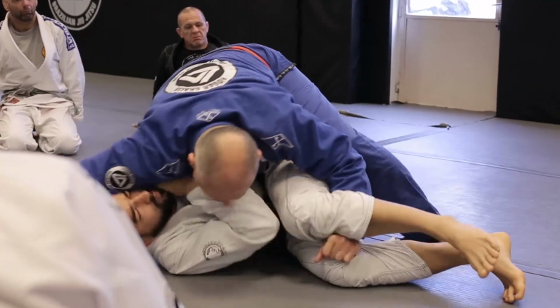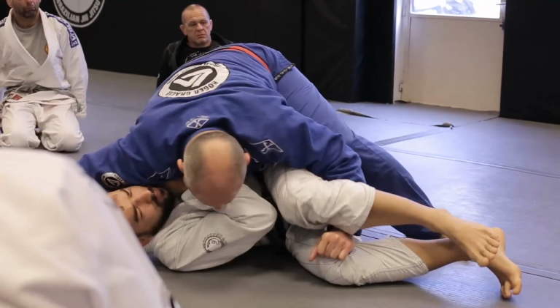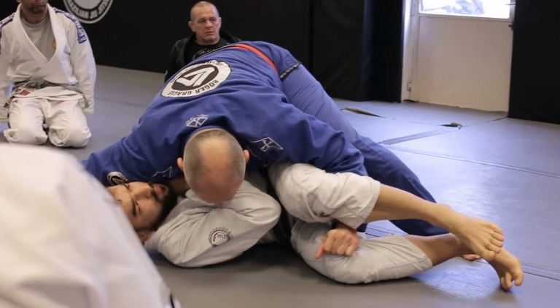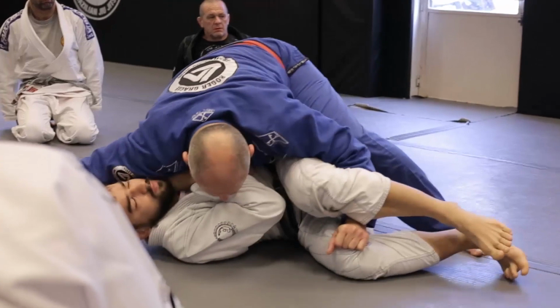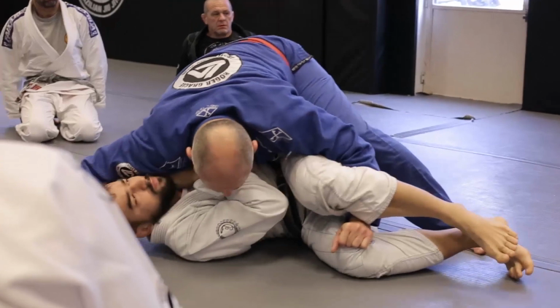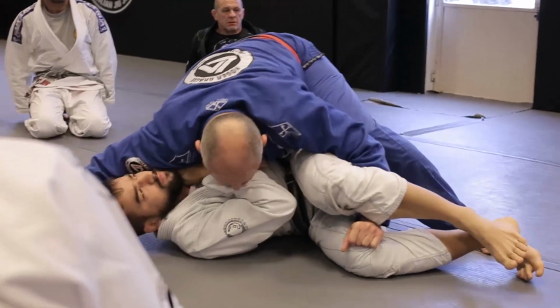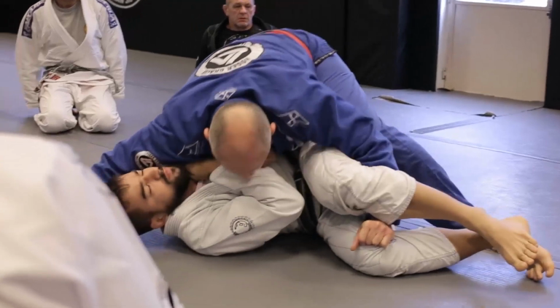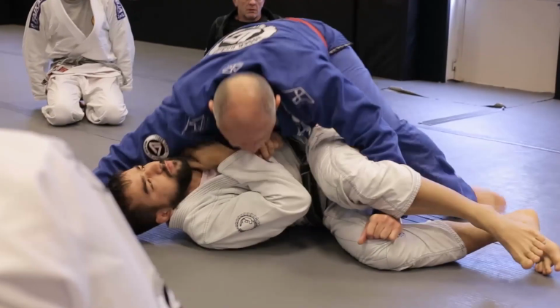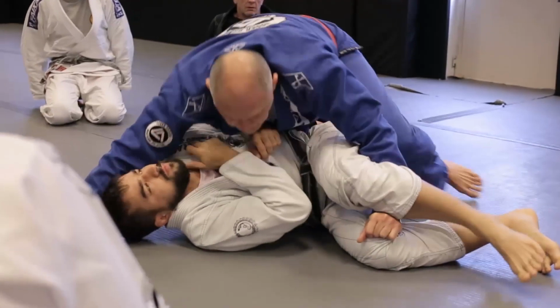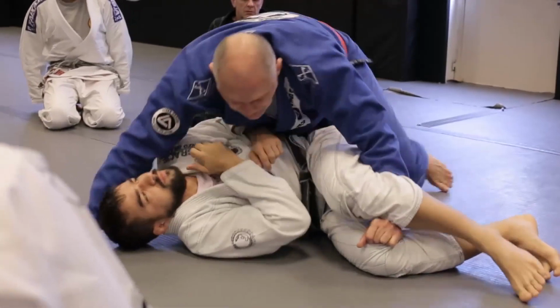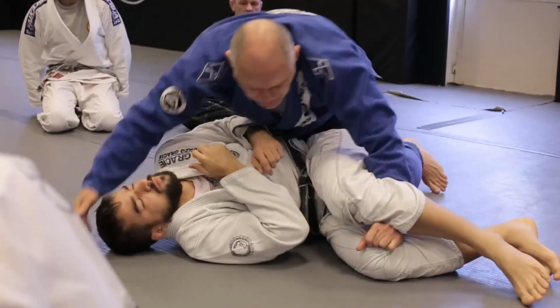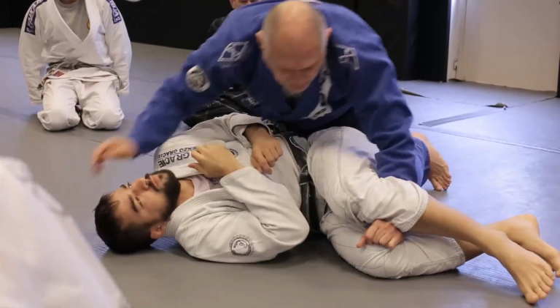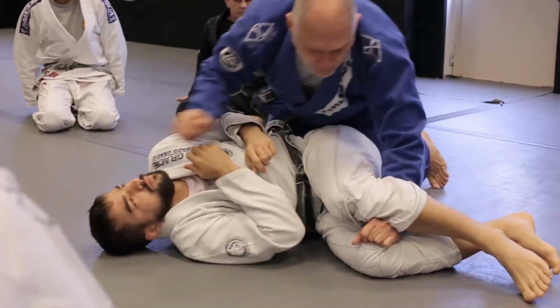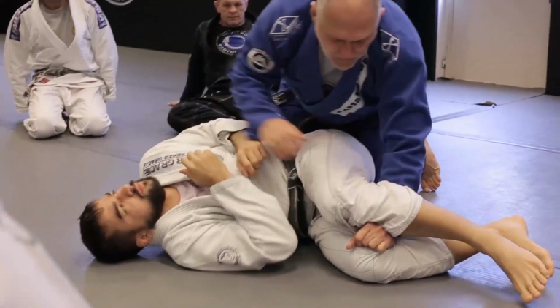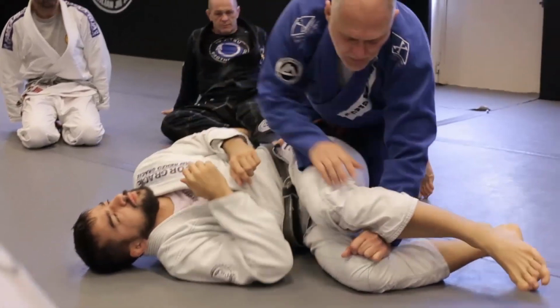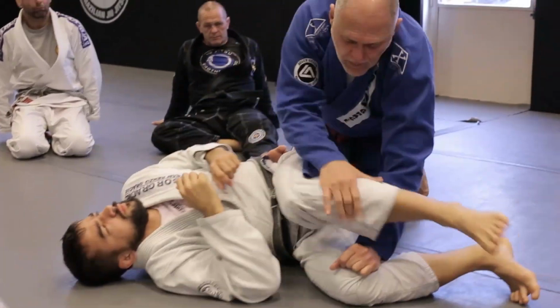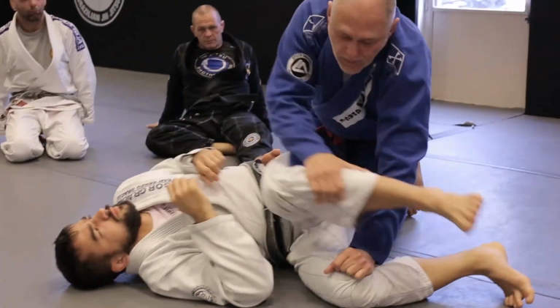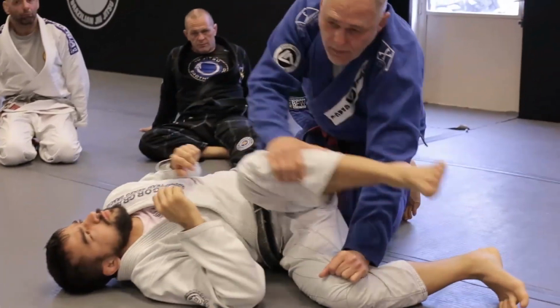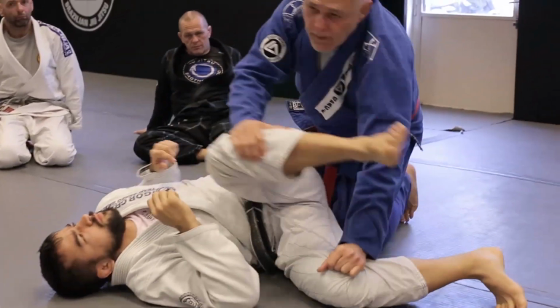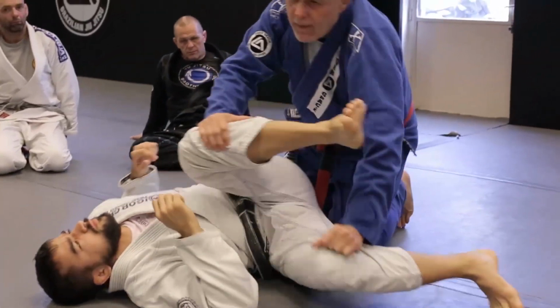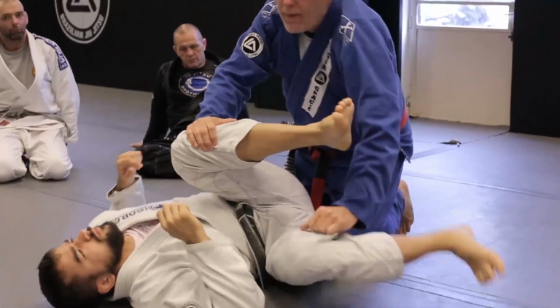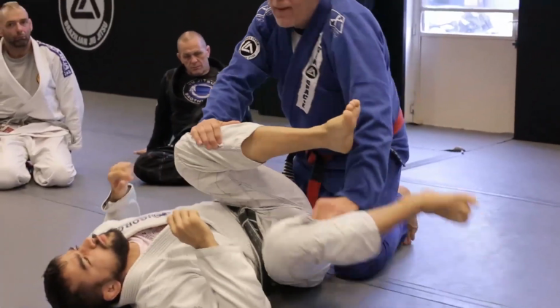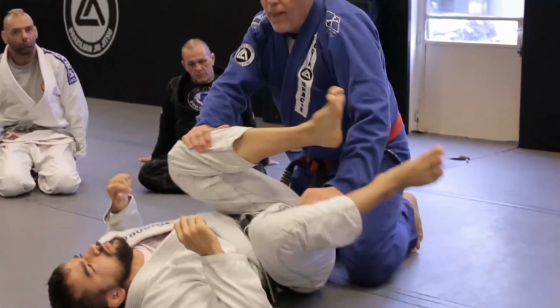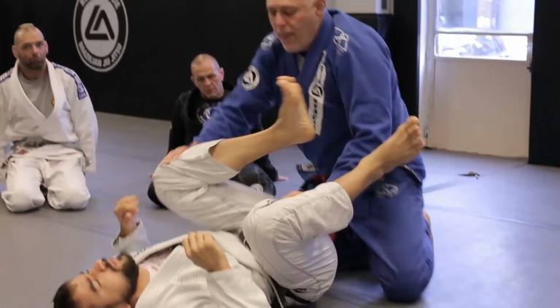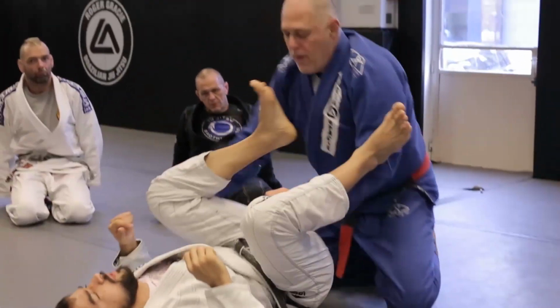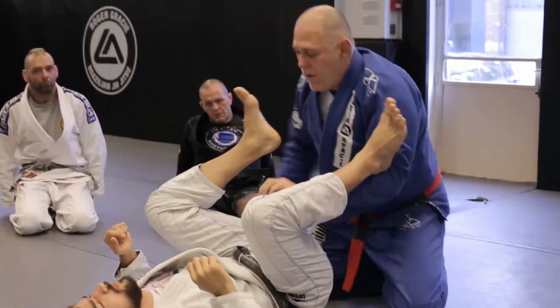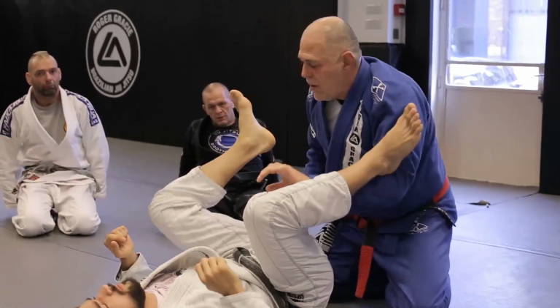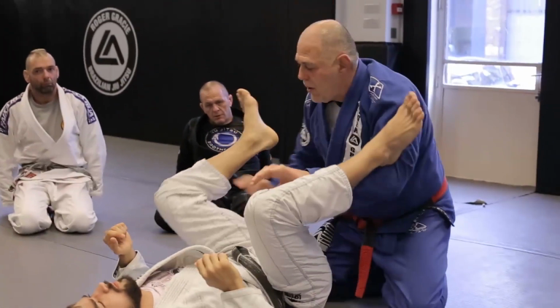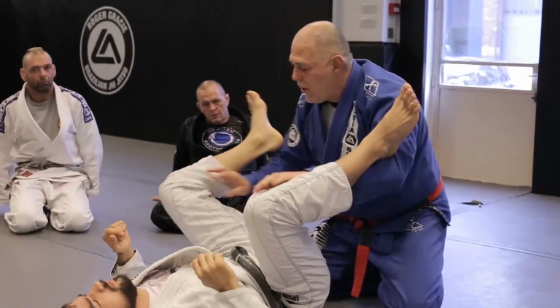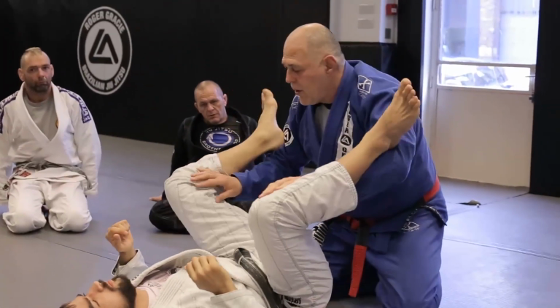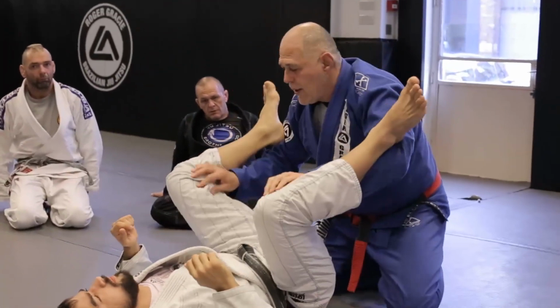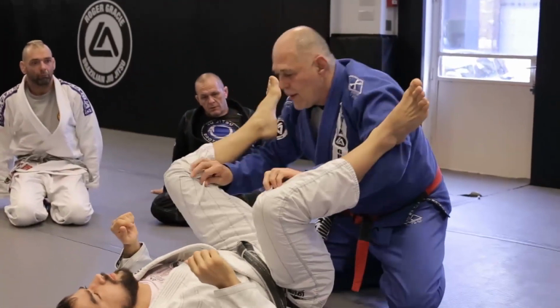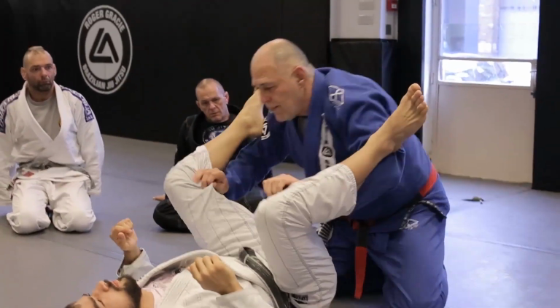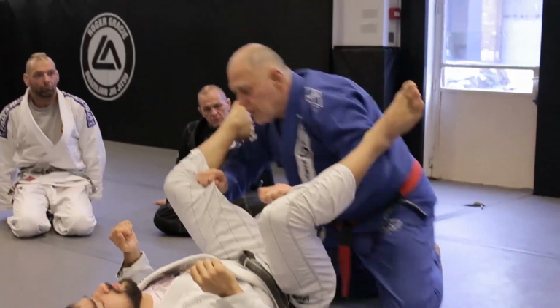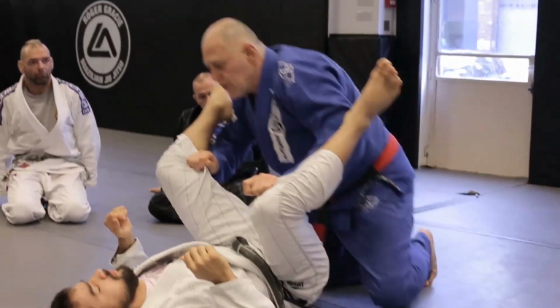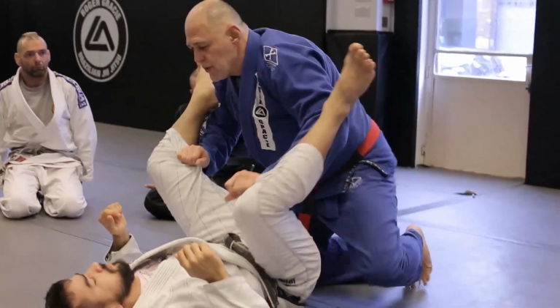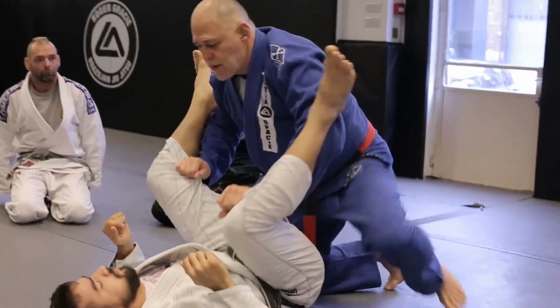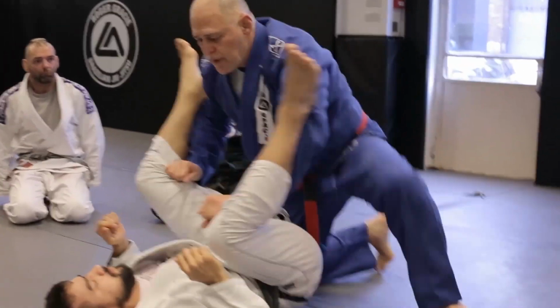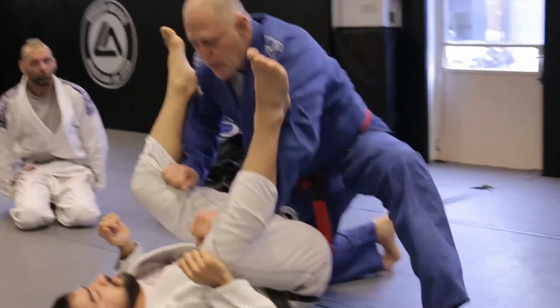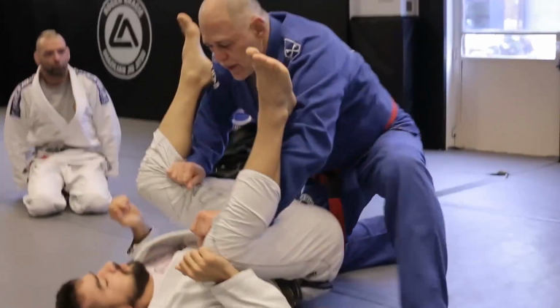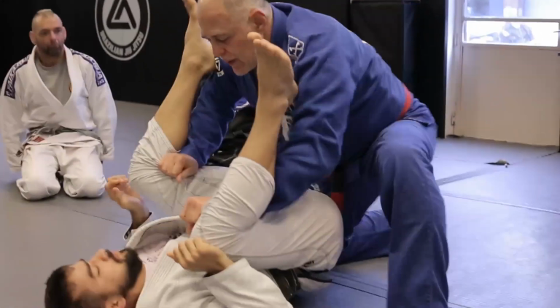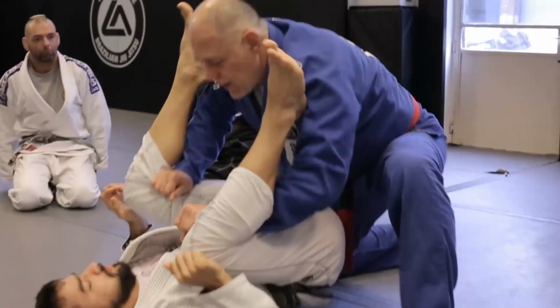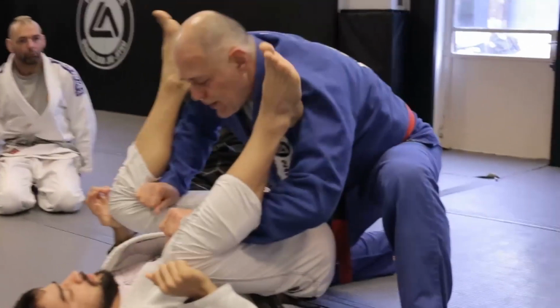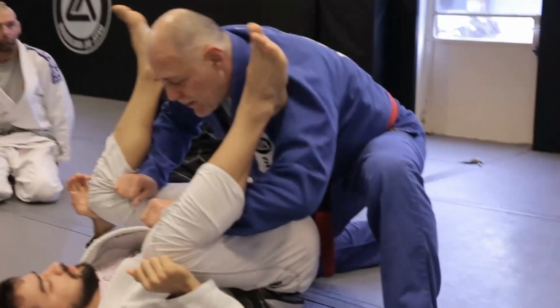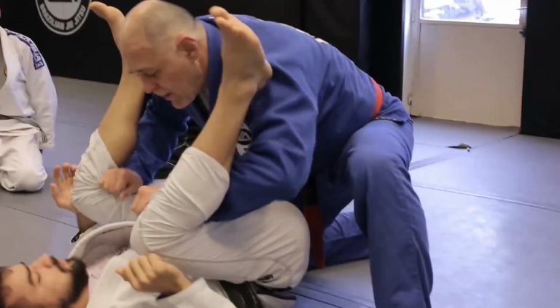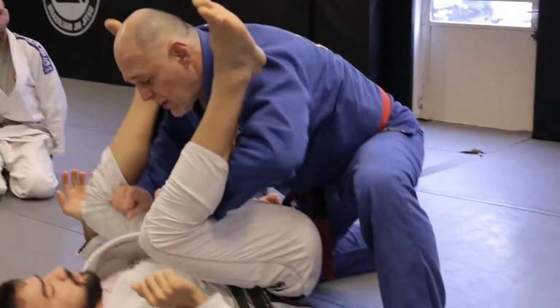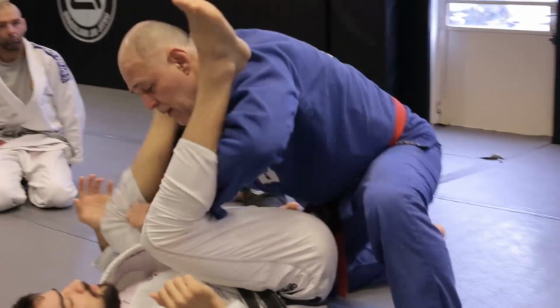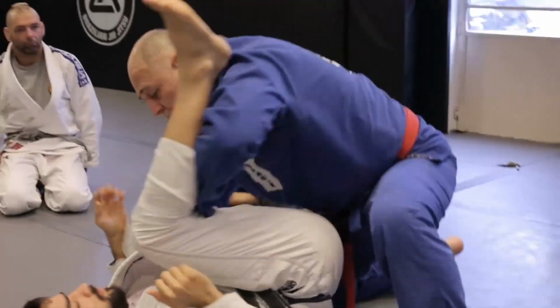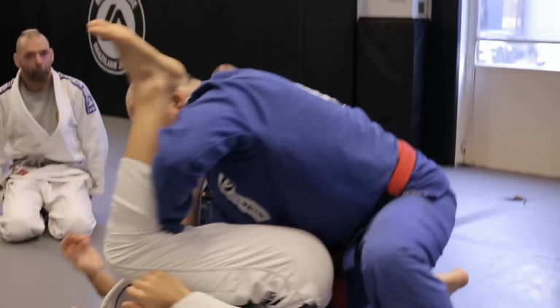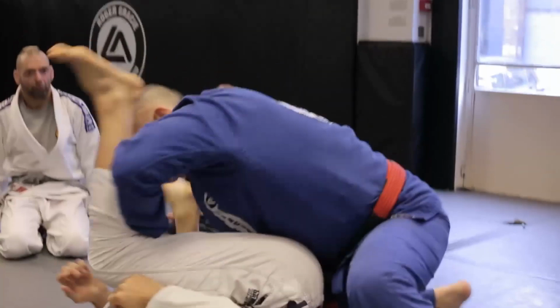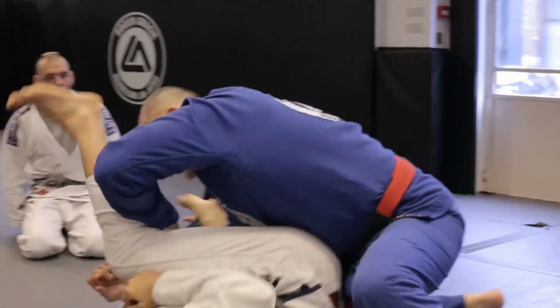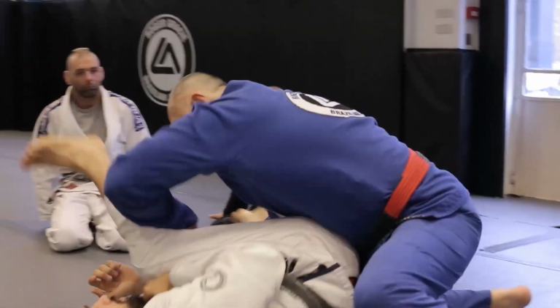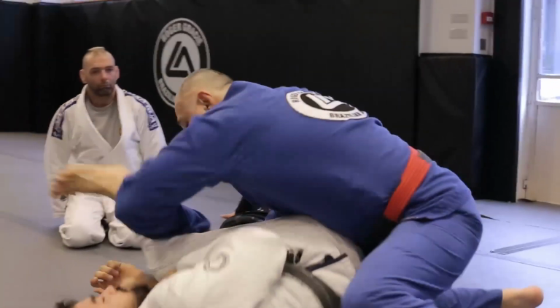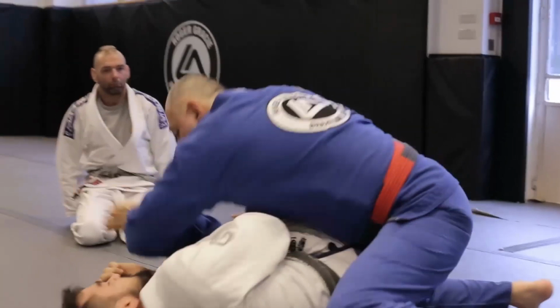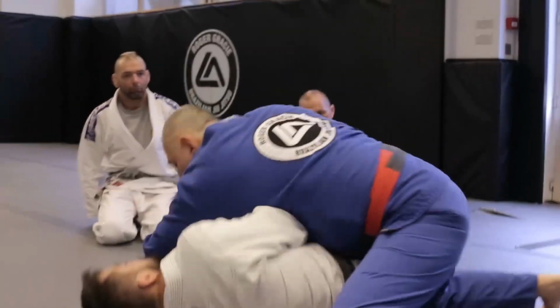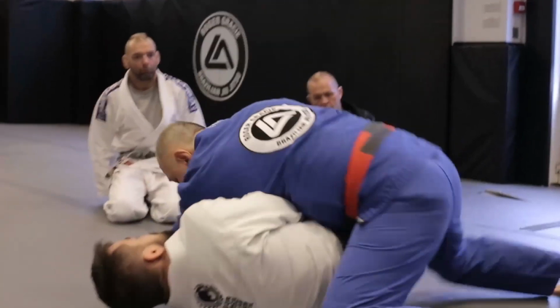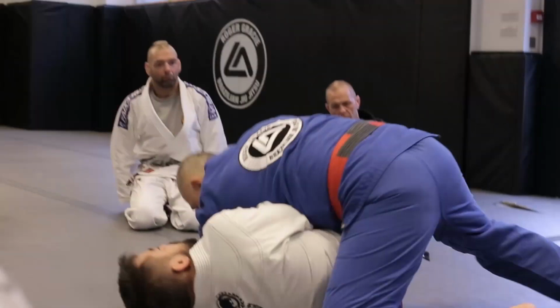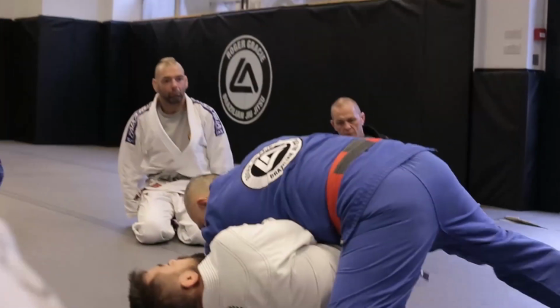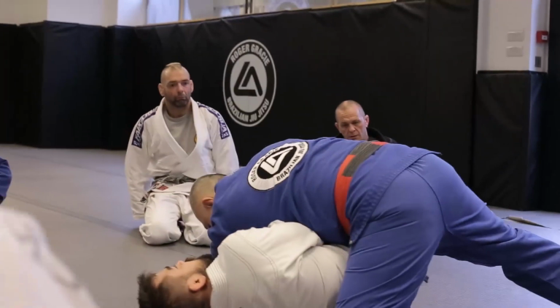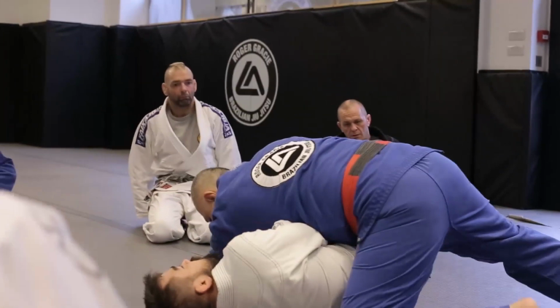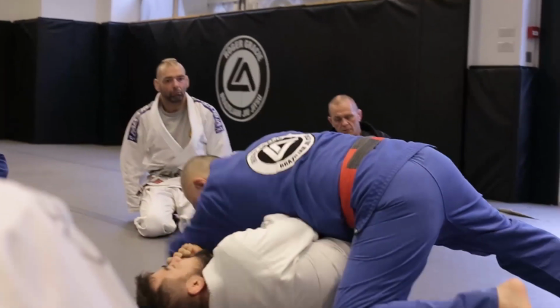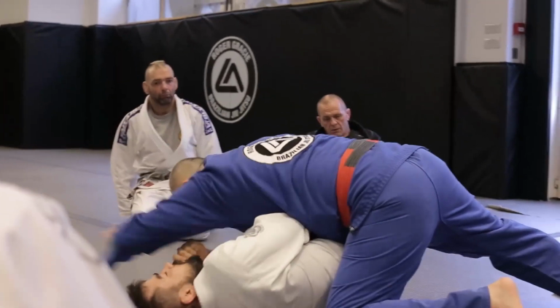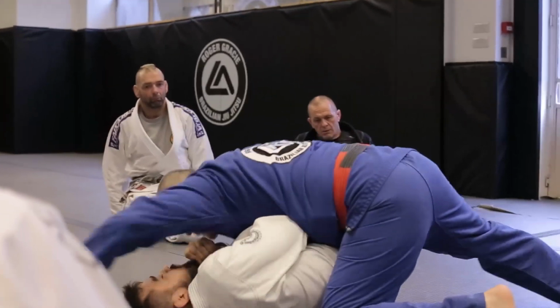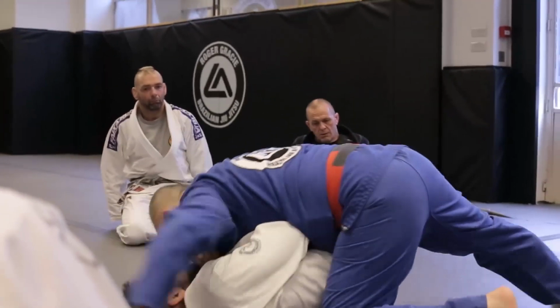Cast it right to one side — that's a good move. Or here, using the other, cast it right to the other side.